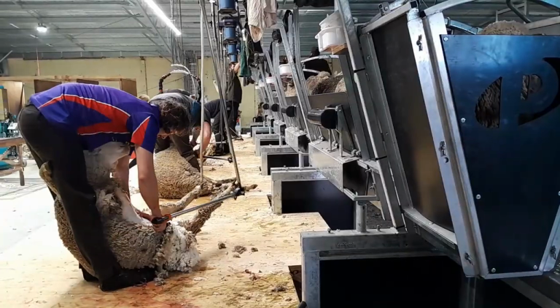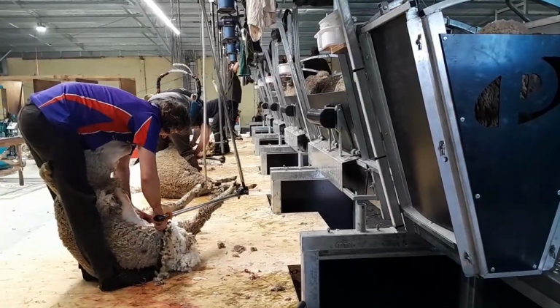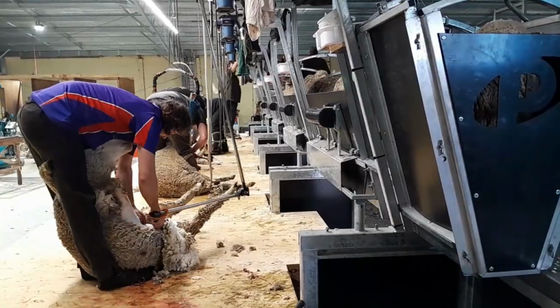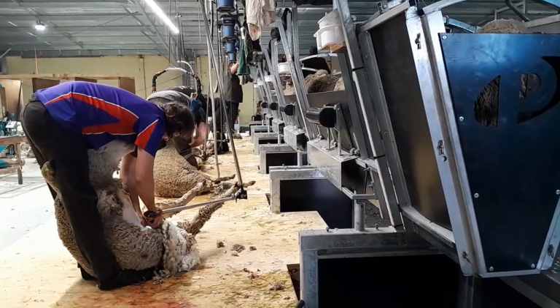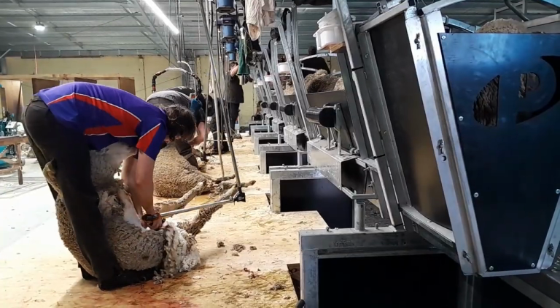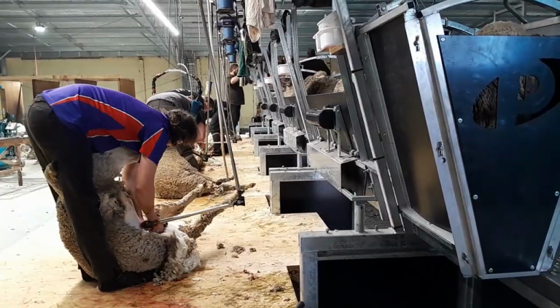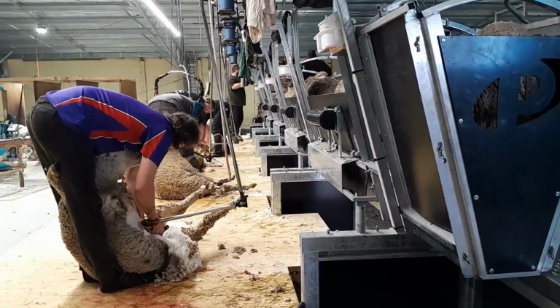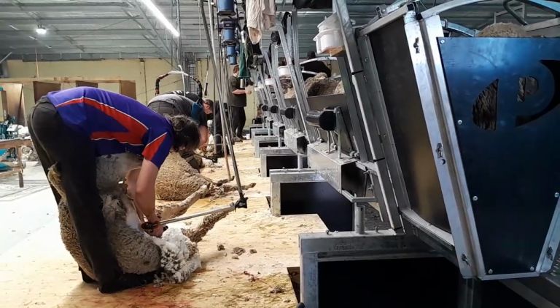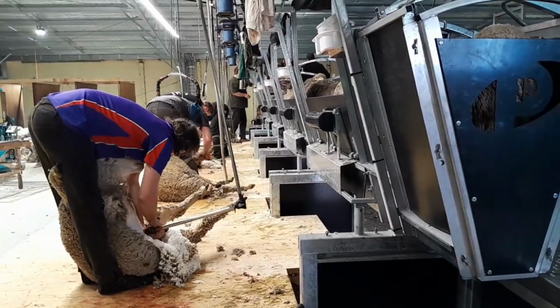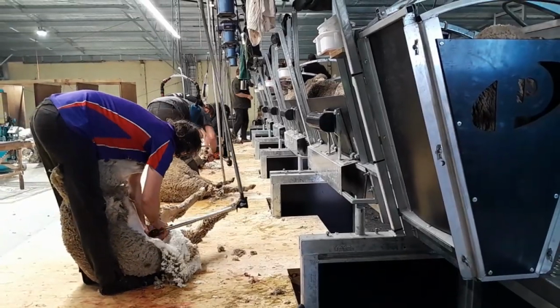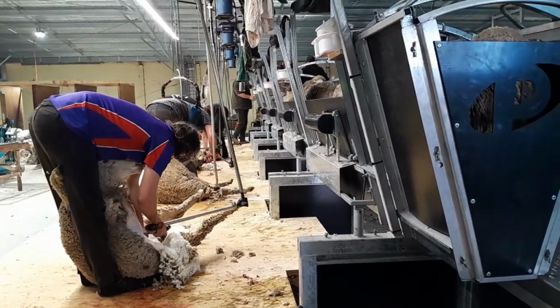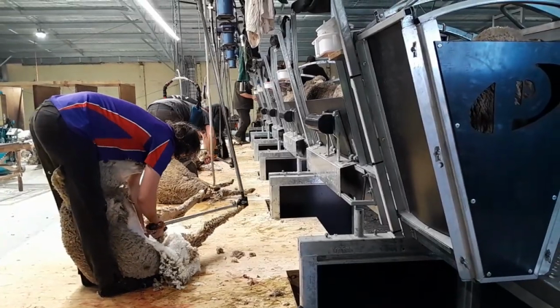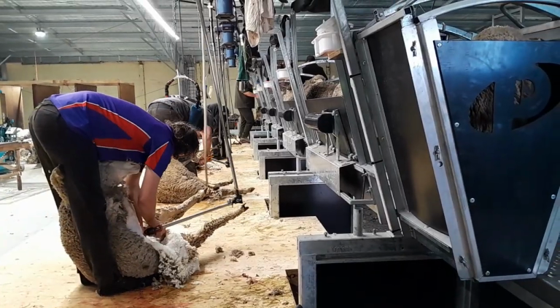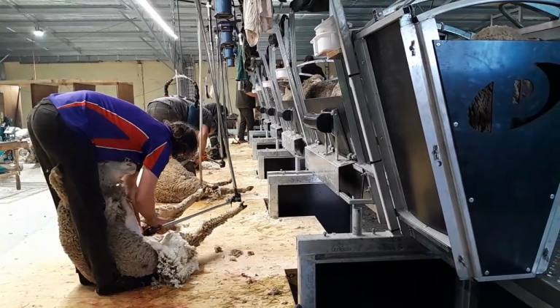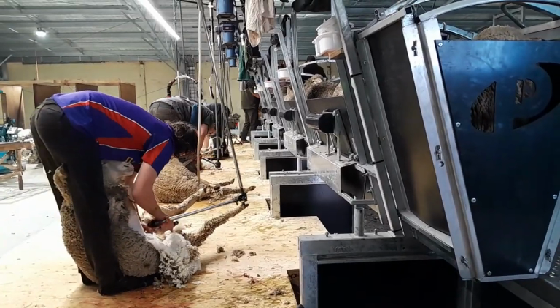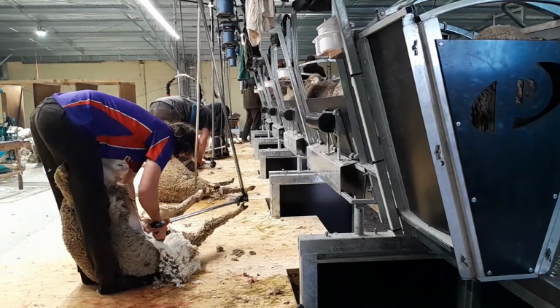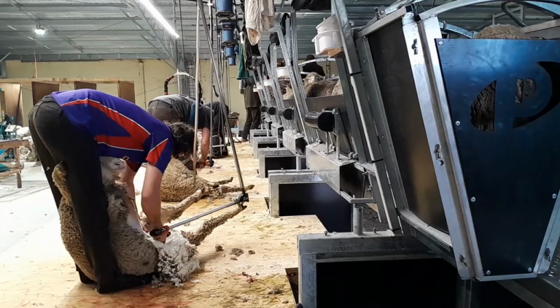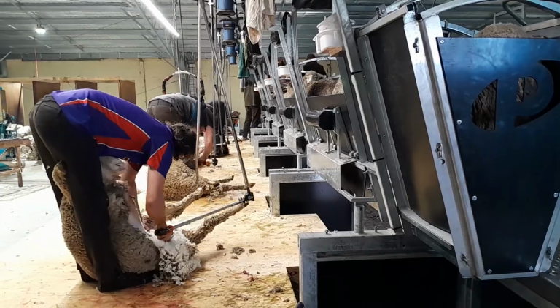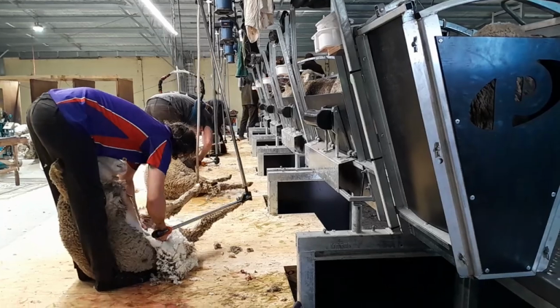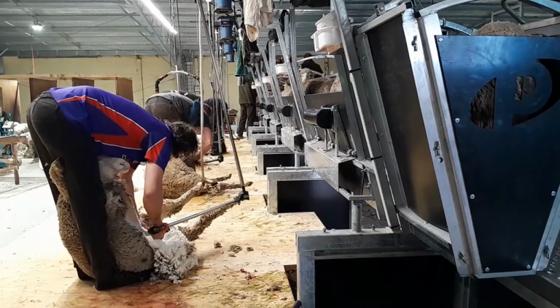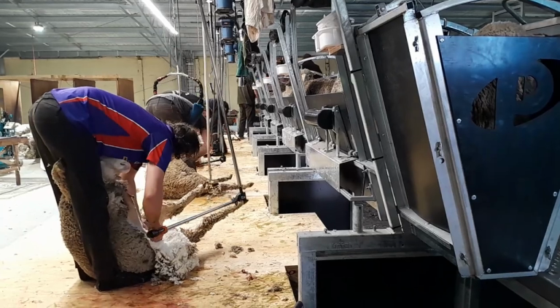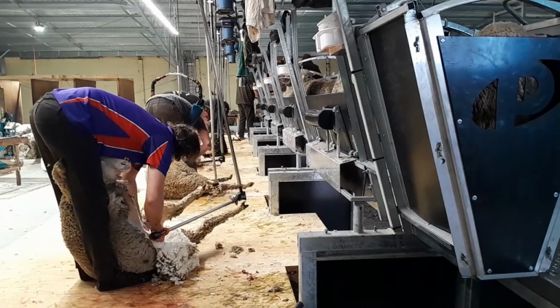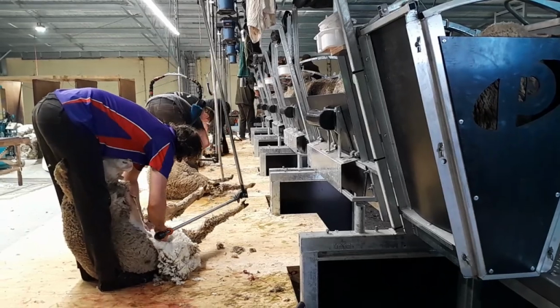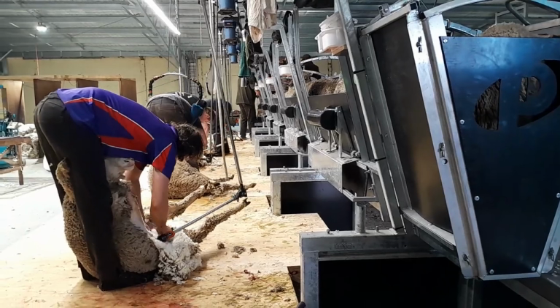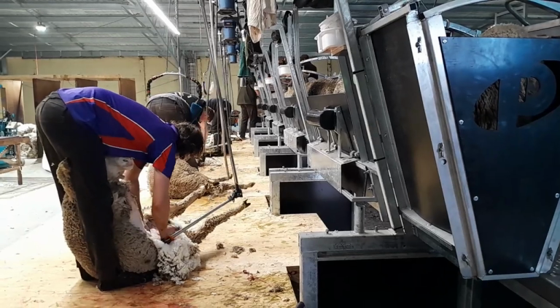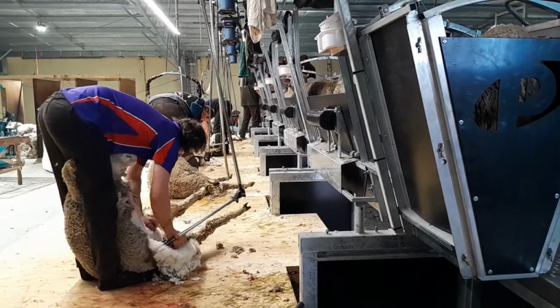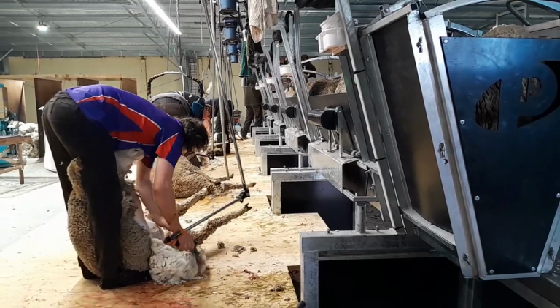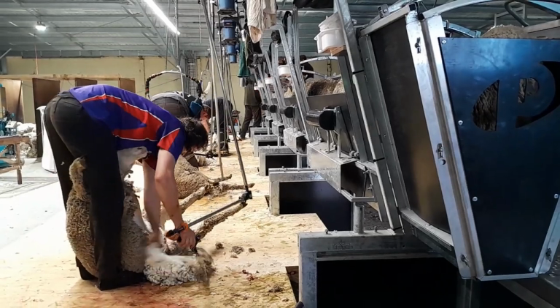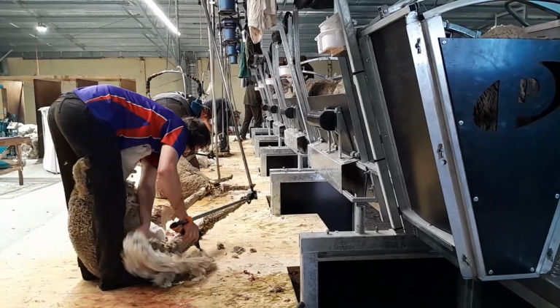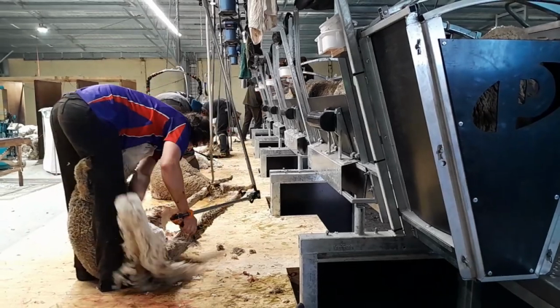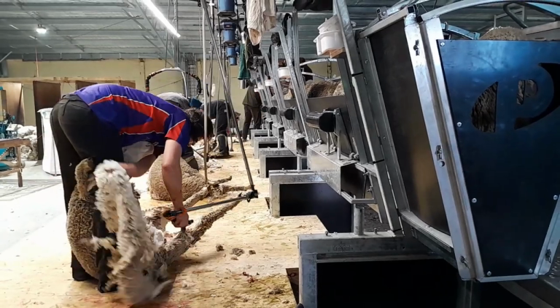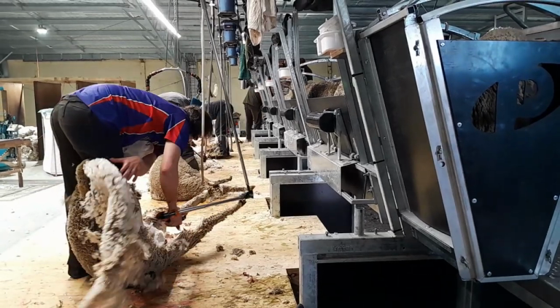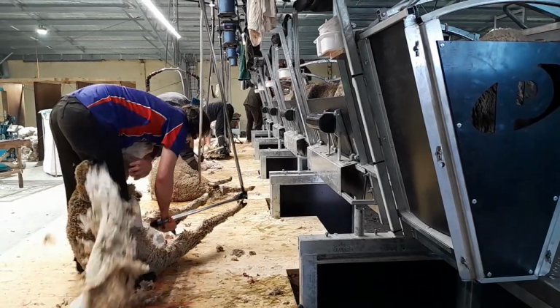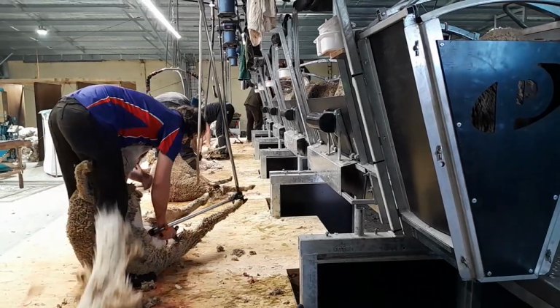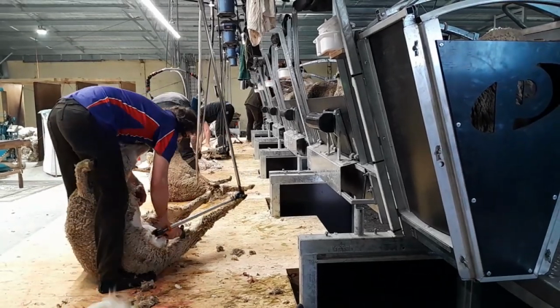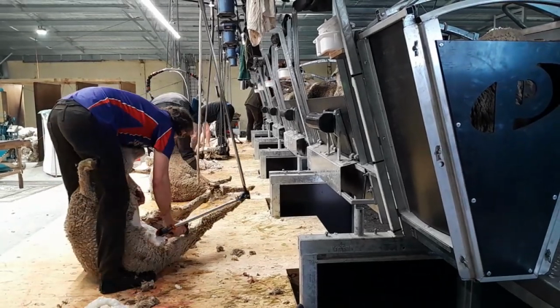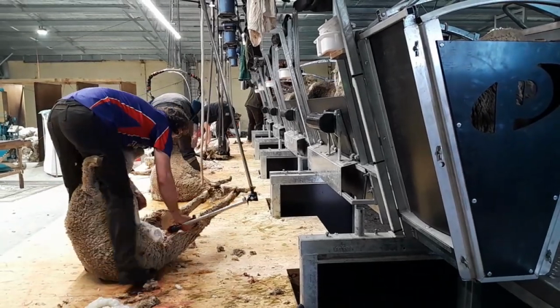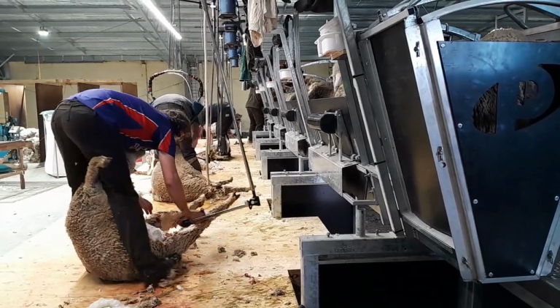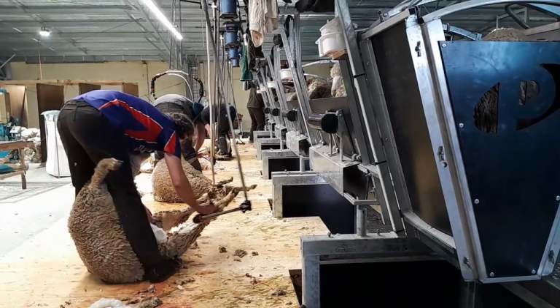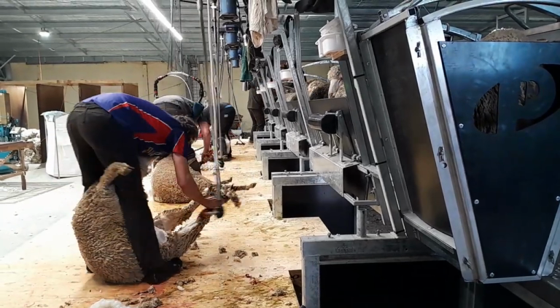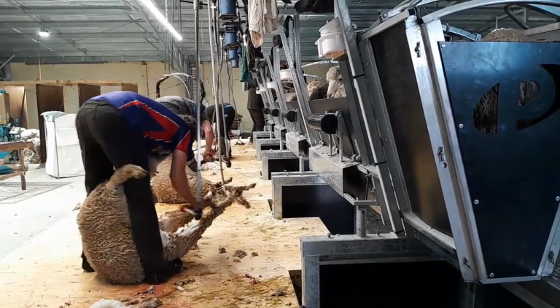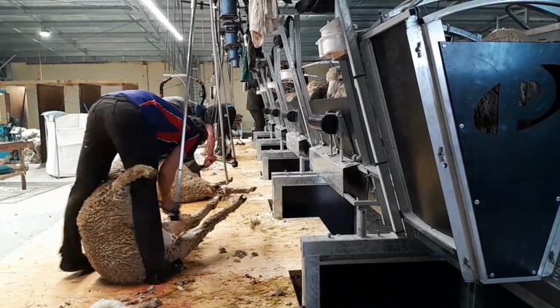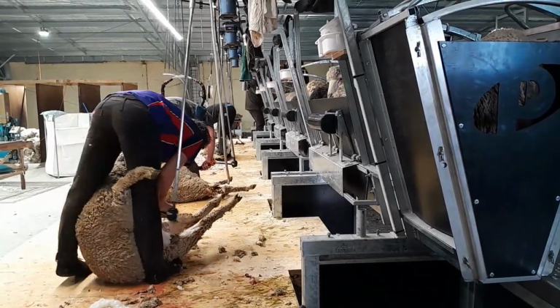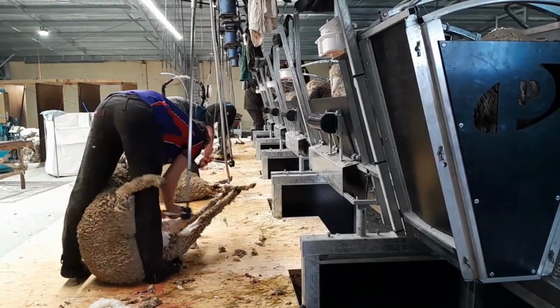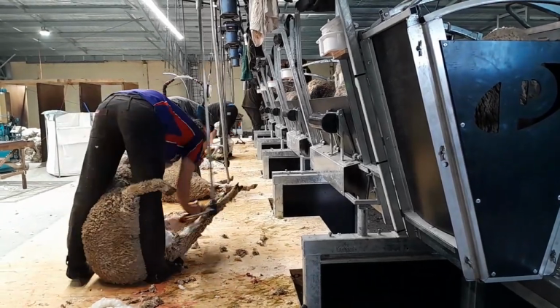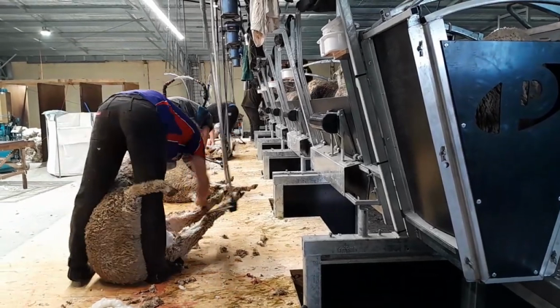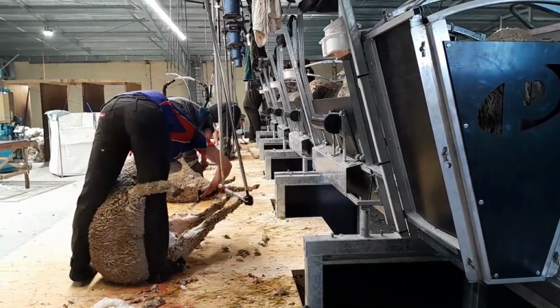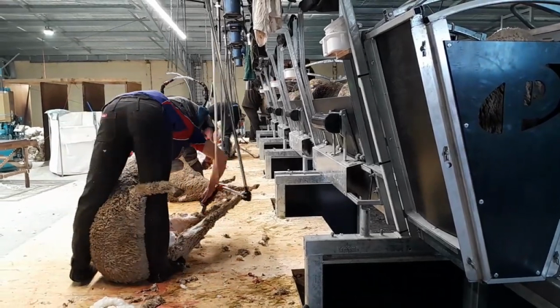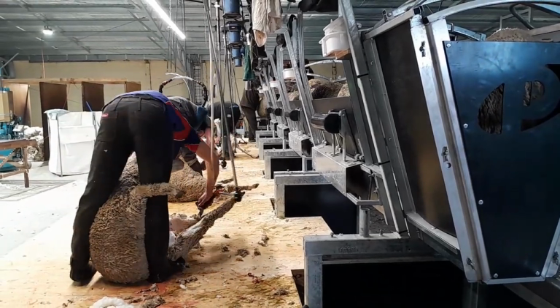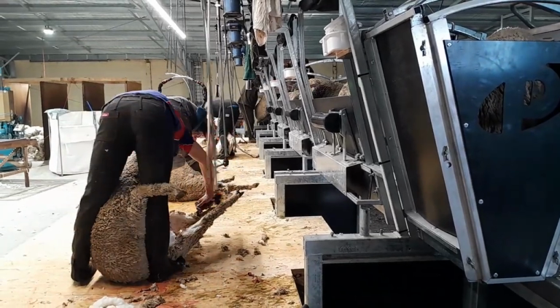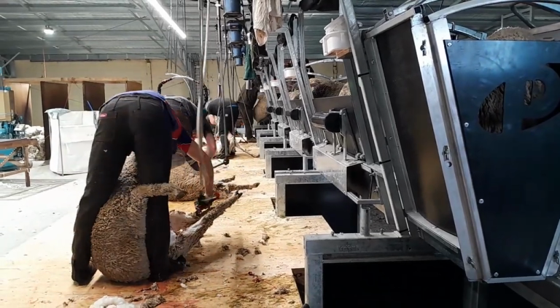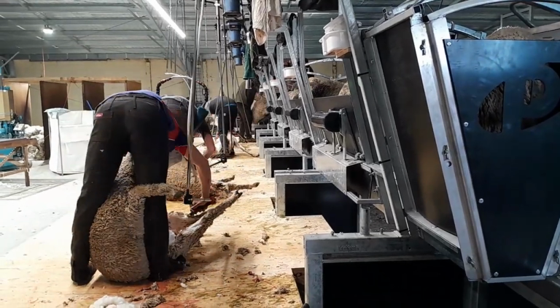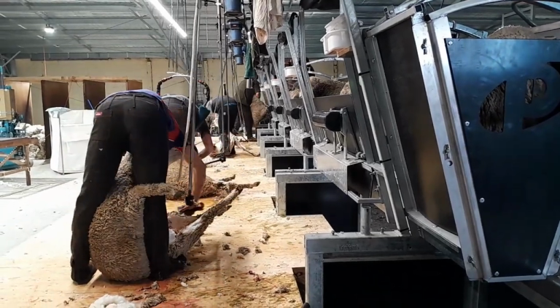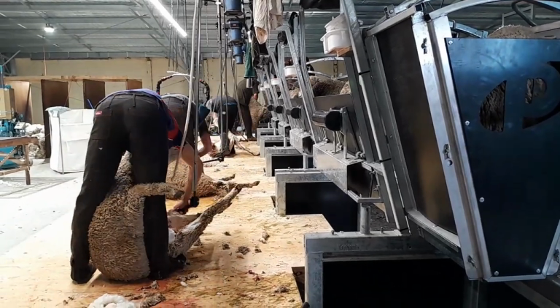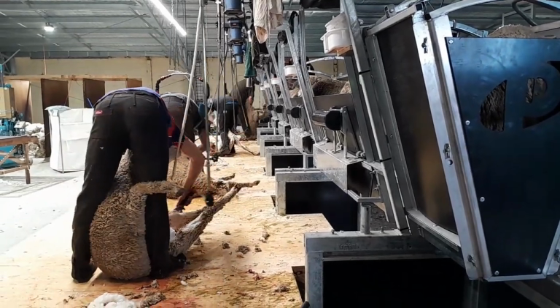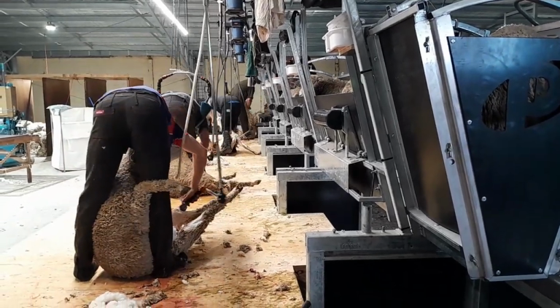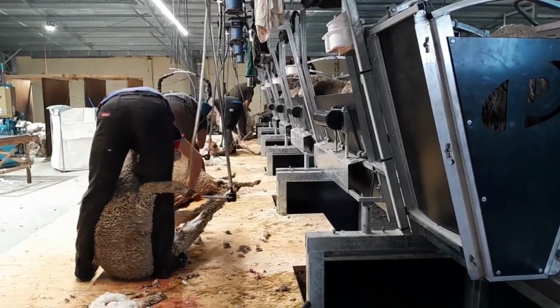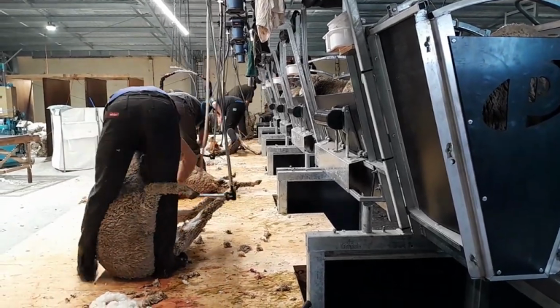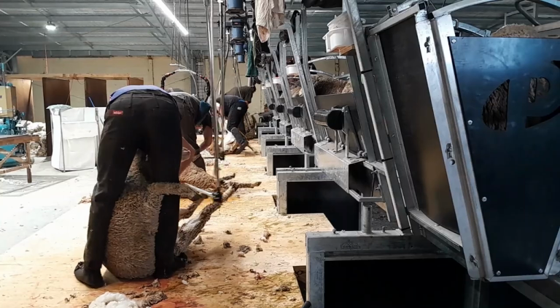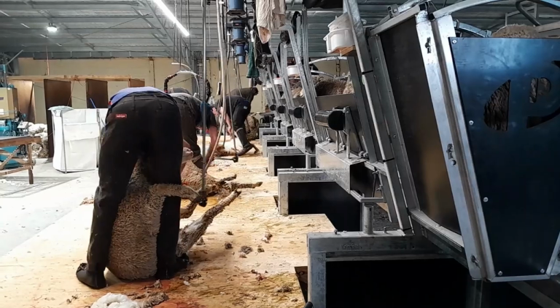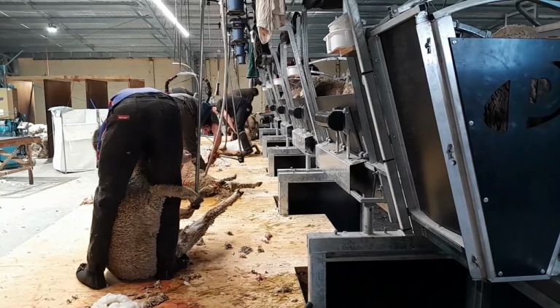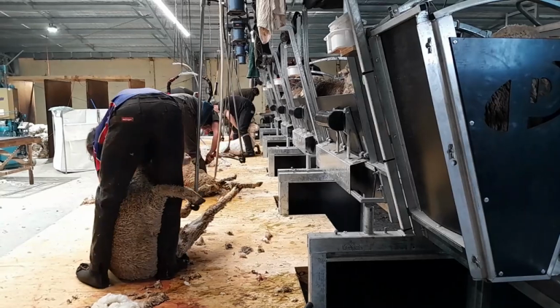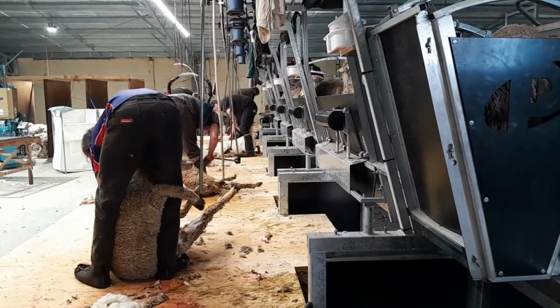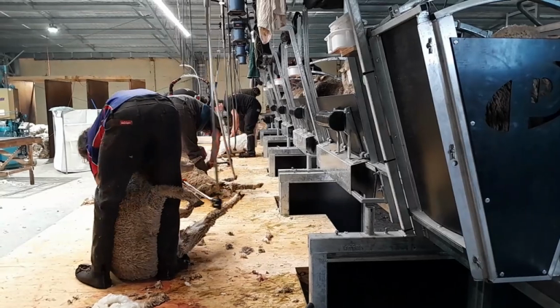The ShearMaster requires less space than traditional shearing designs, which allows for a smaller new shed to be built or an older shed to be retrofitted.